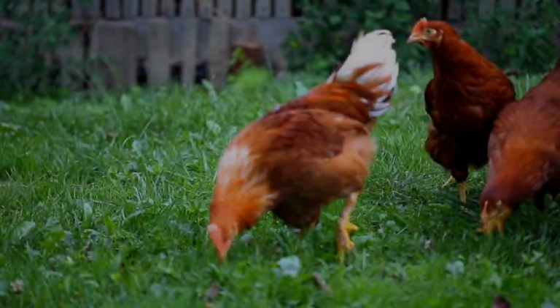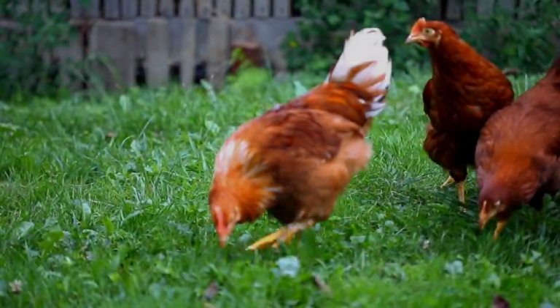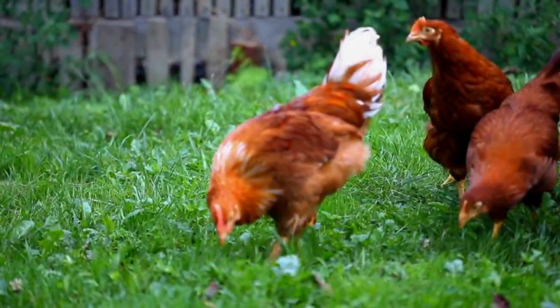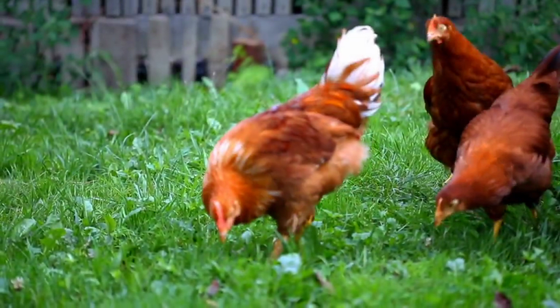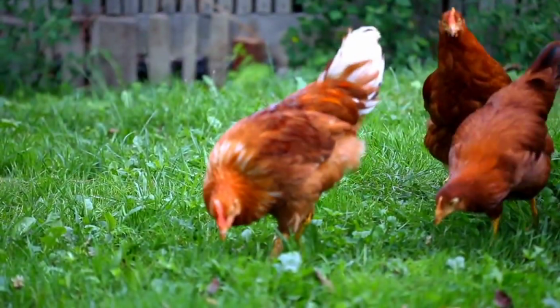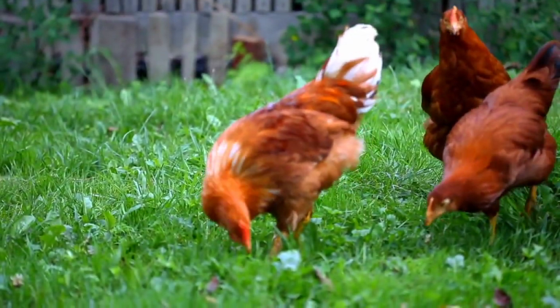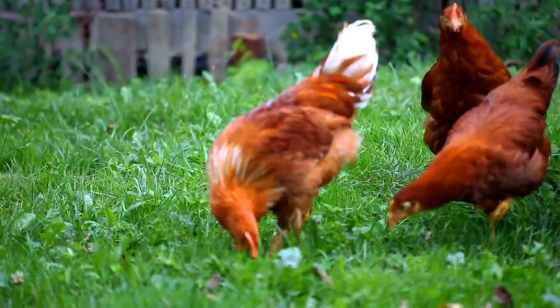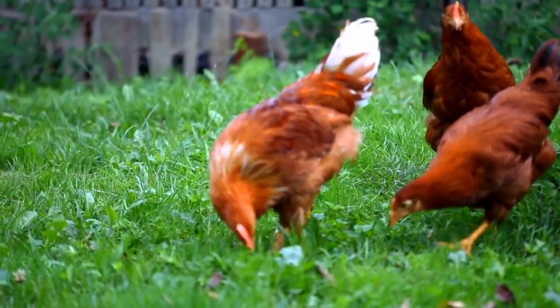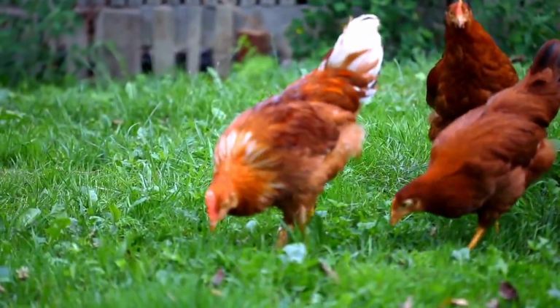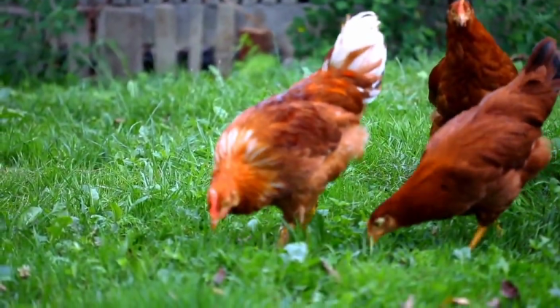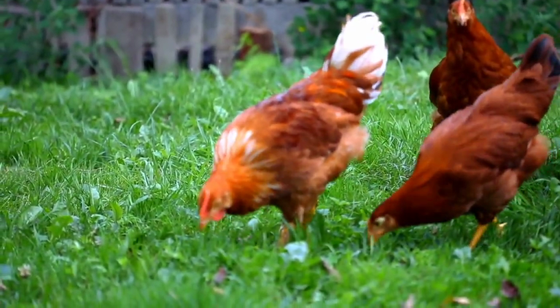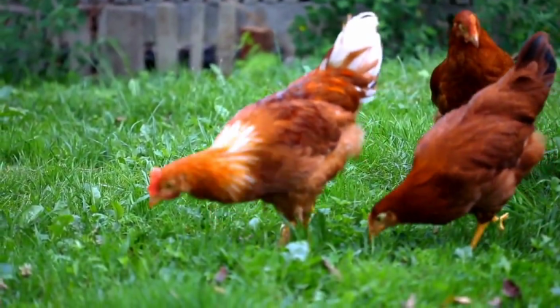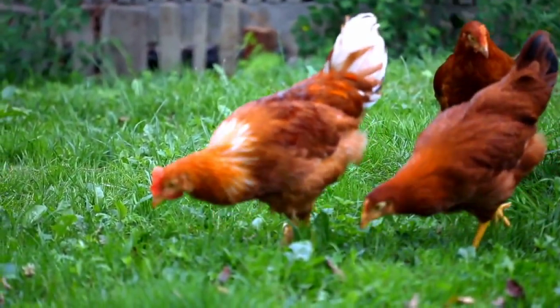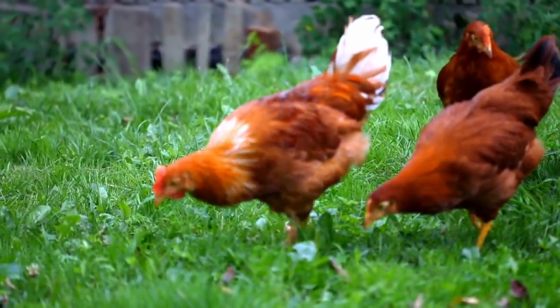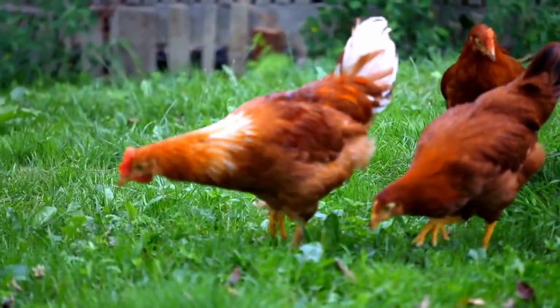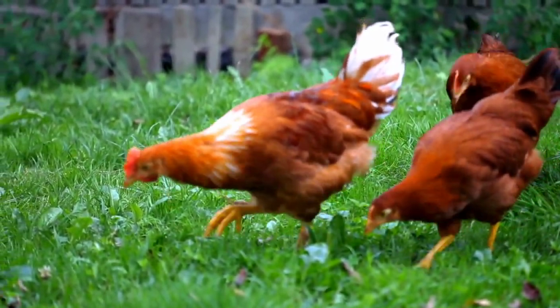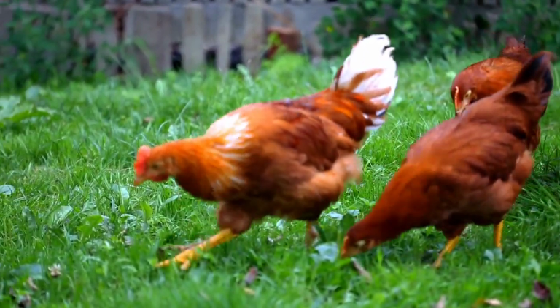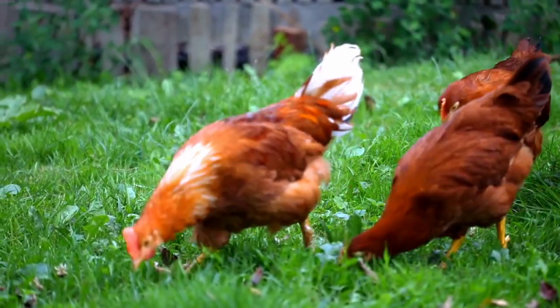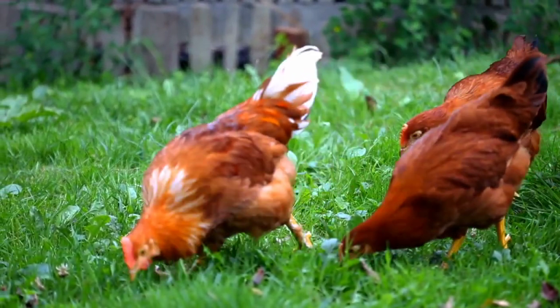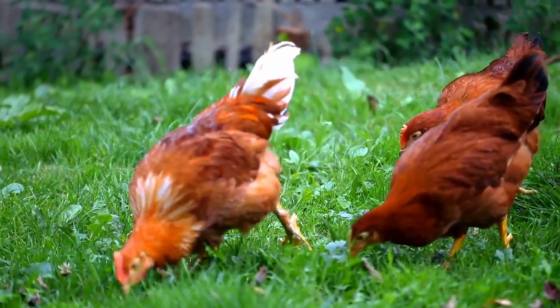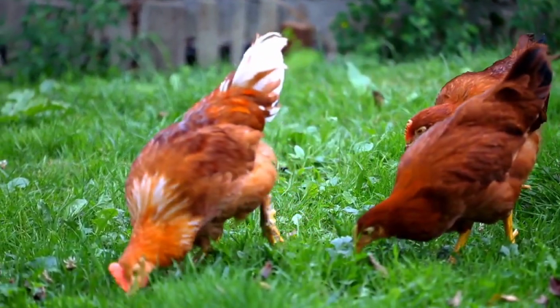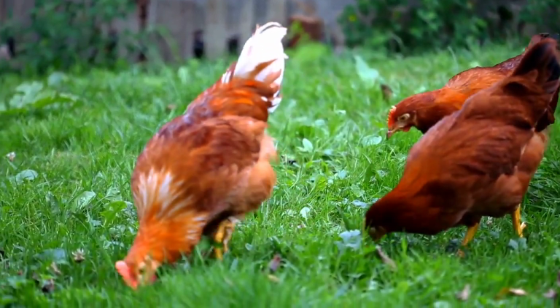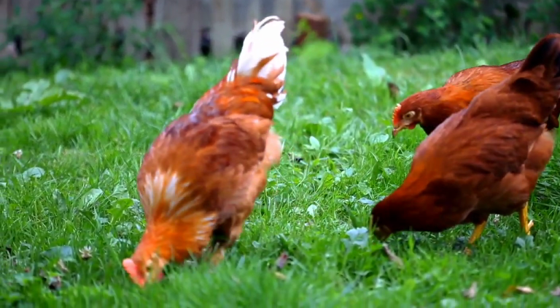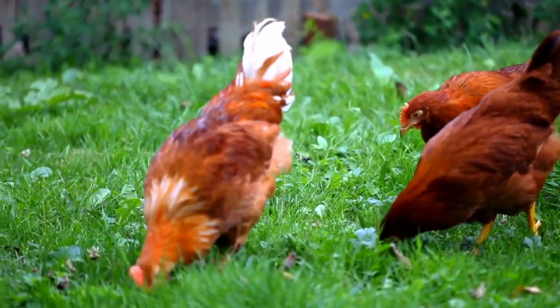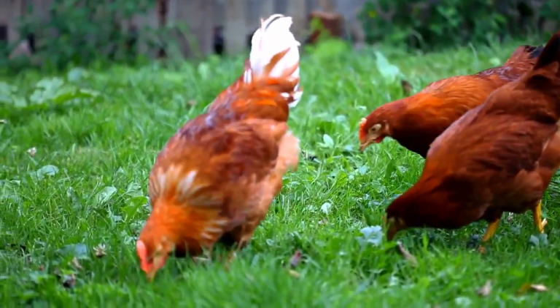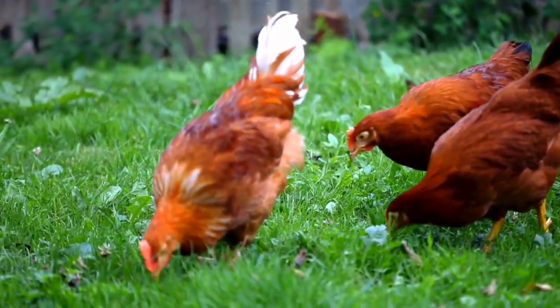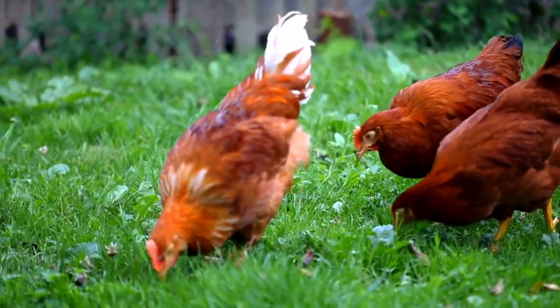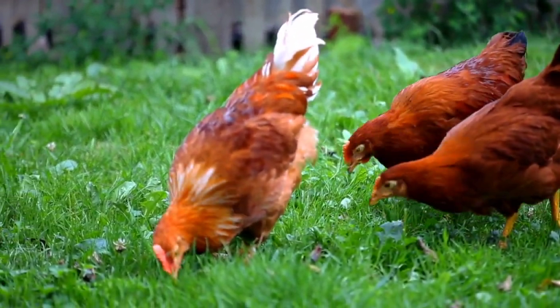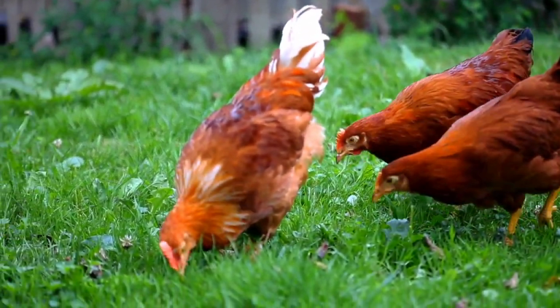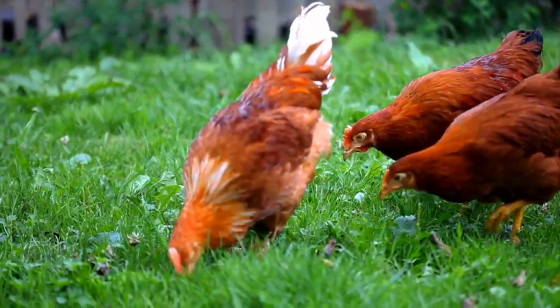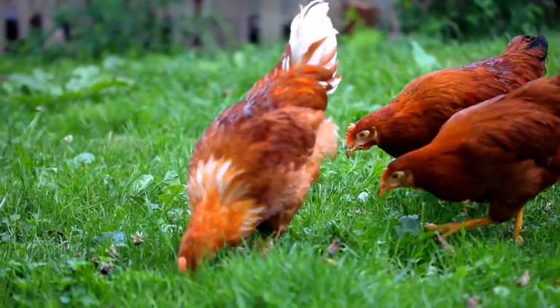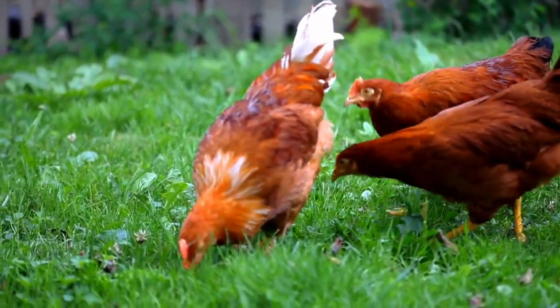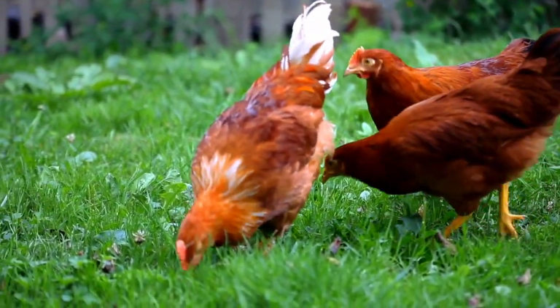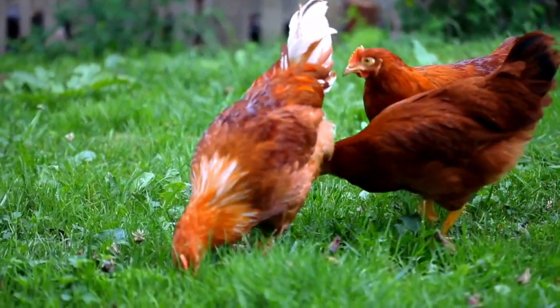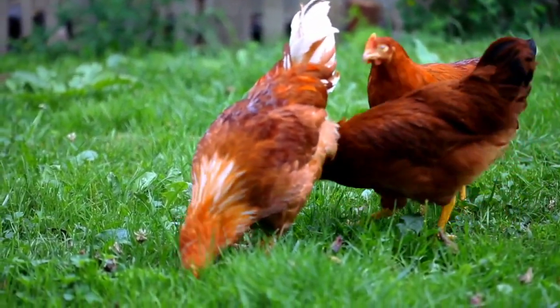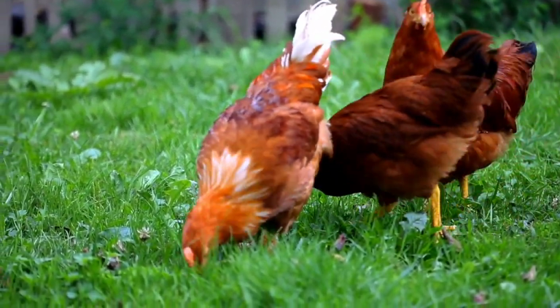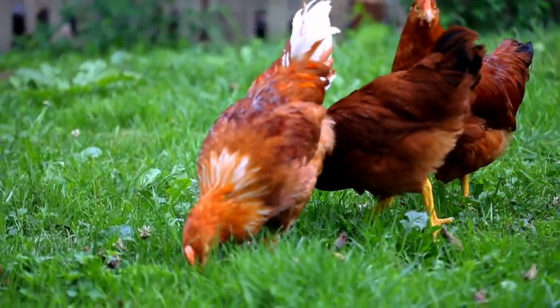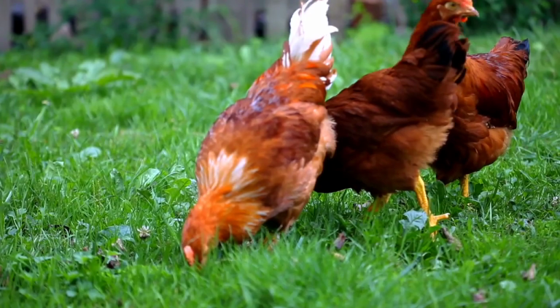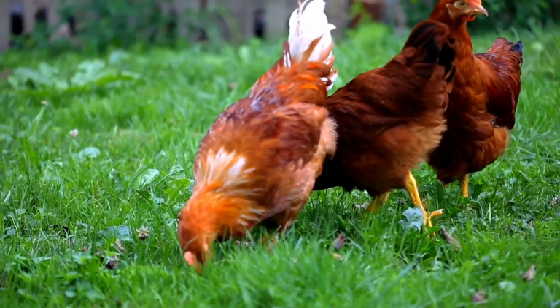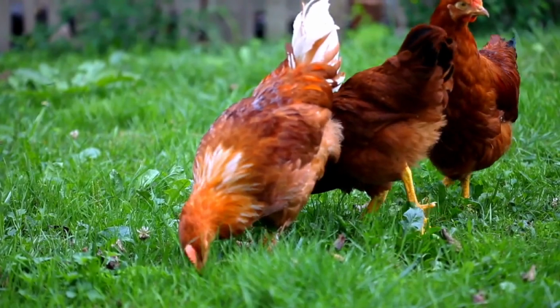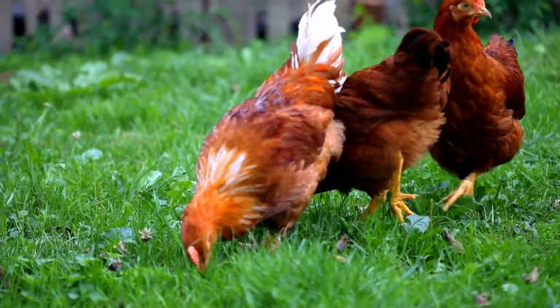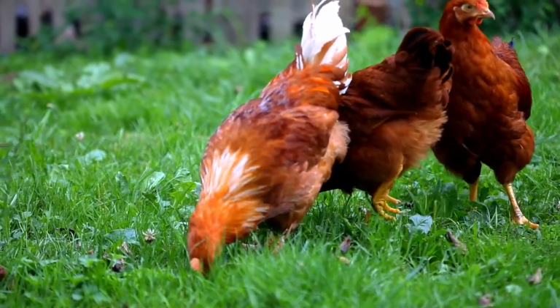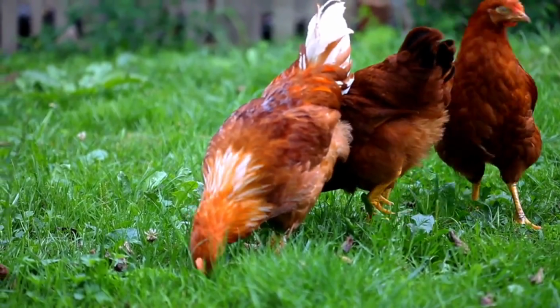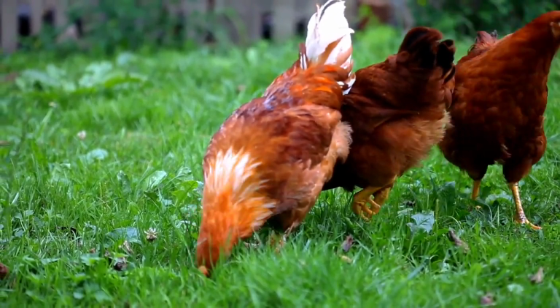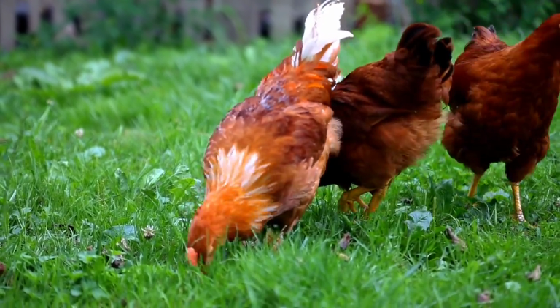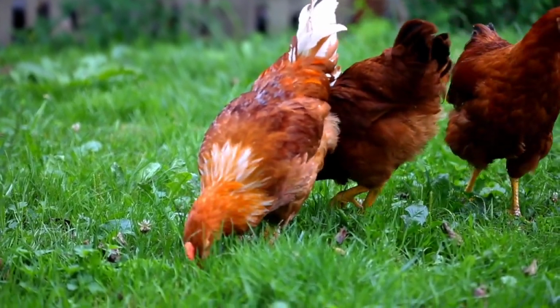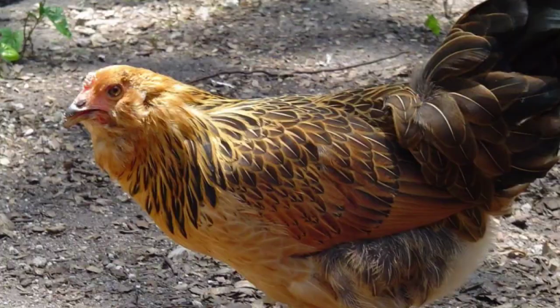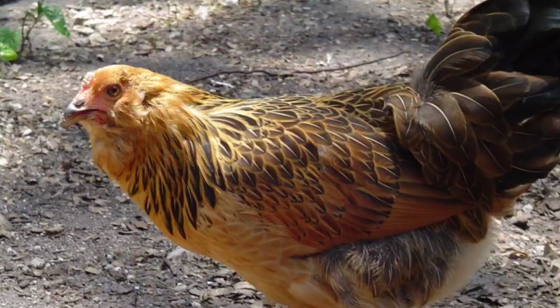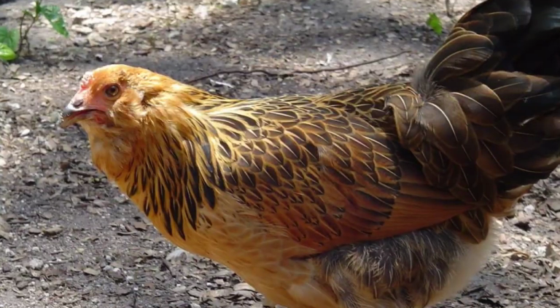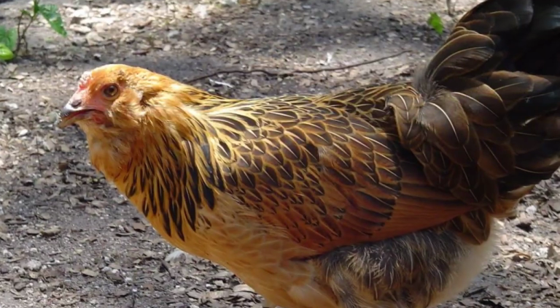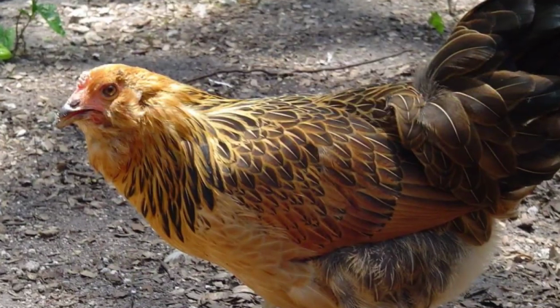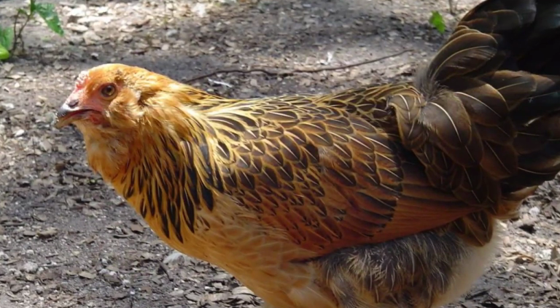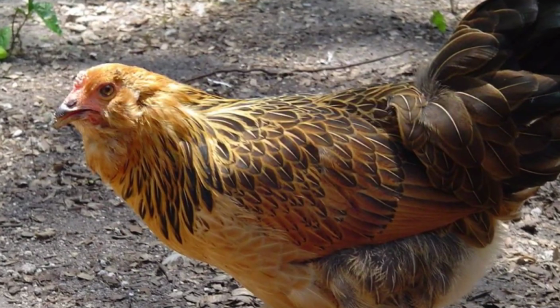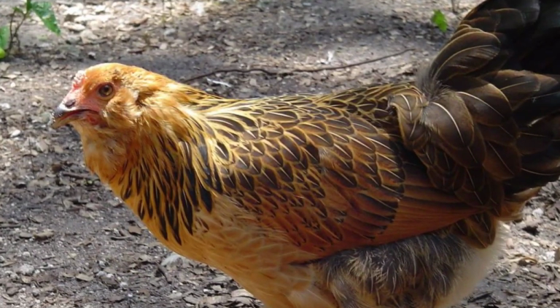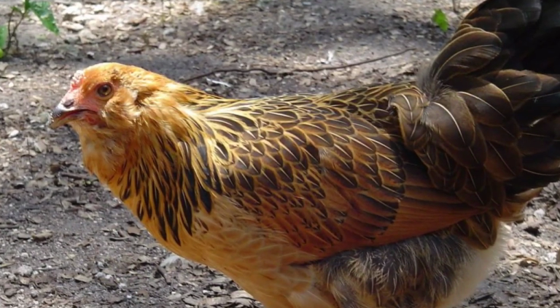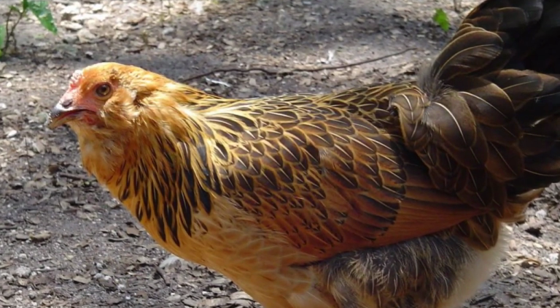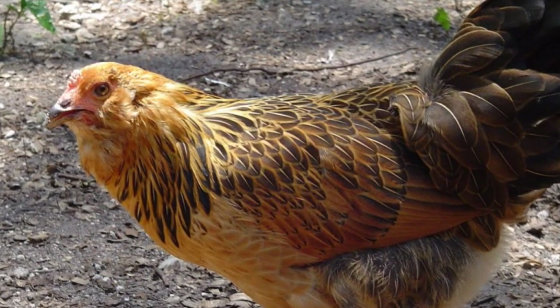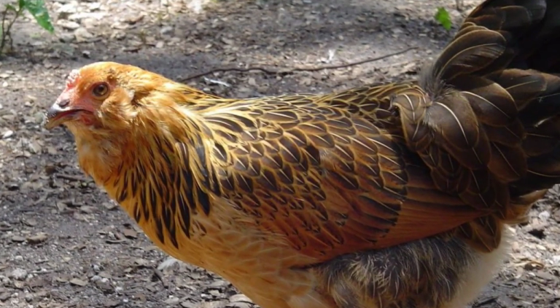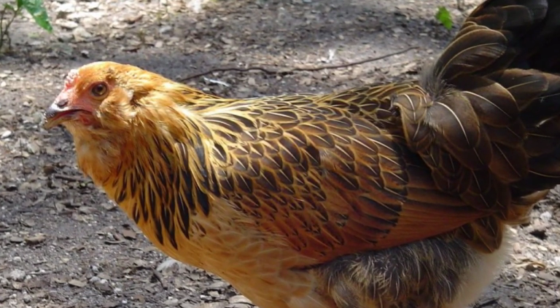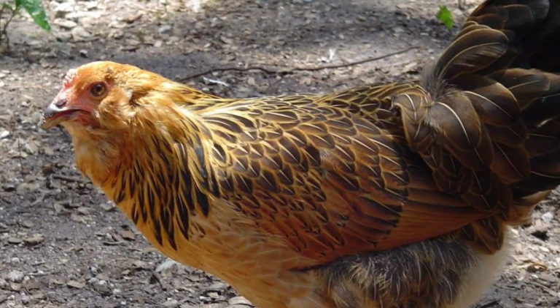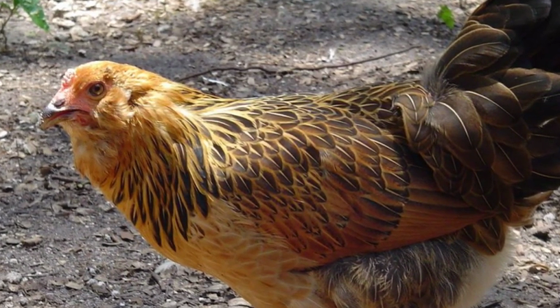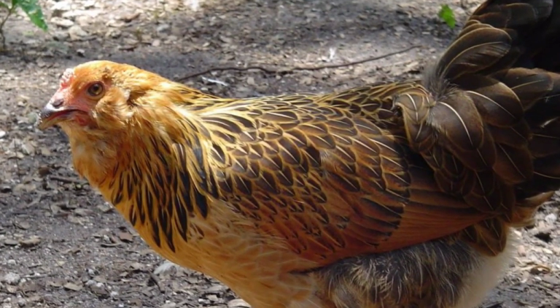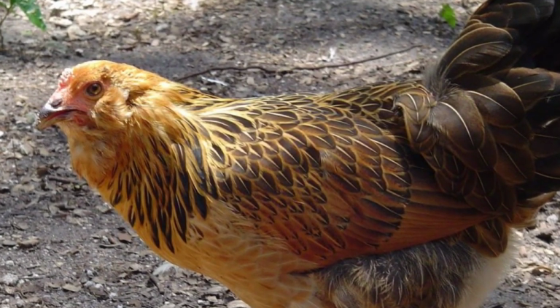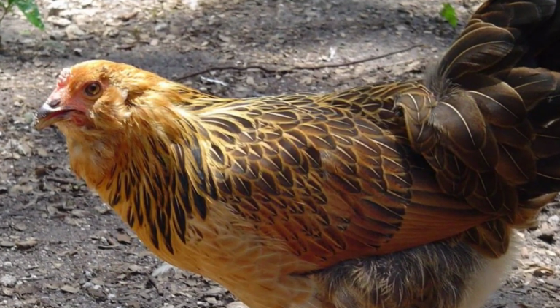Hello guys, welcome to my channel. Today in this video, we are going to talk in details about the Easter Egger chicken breed.